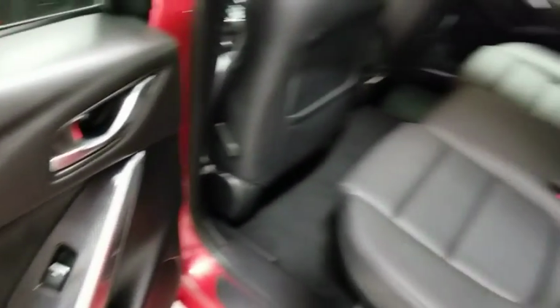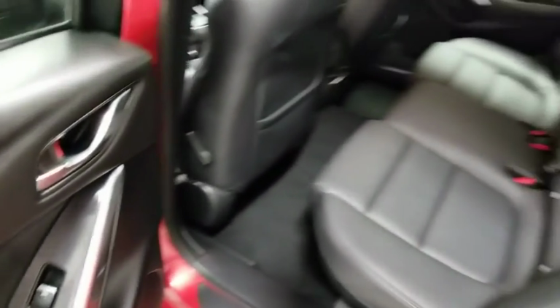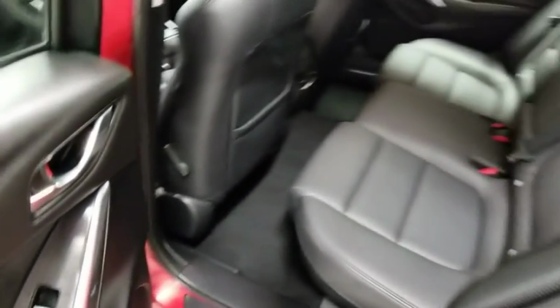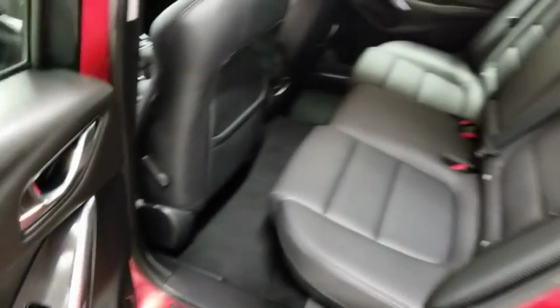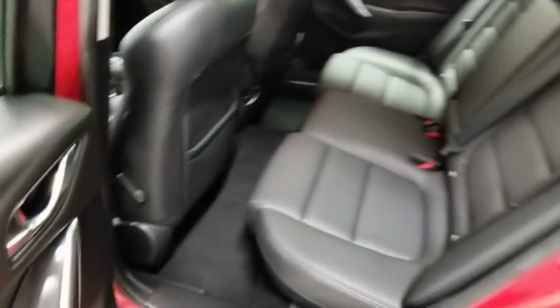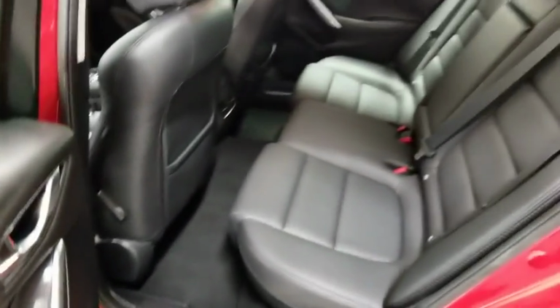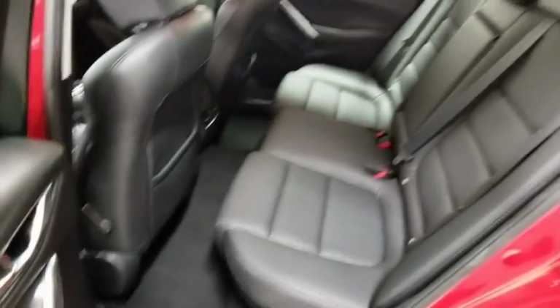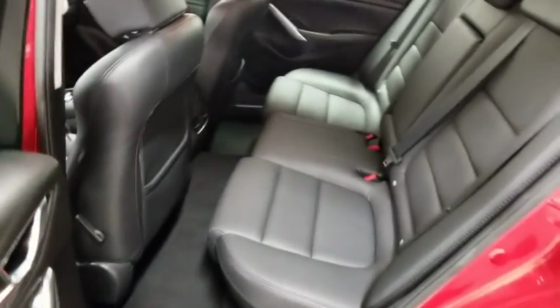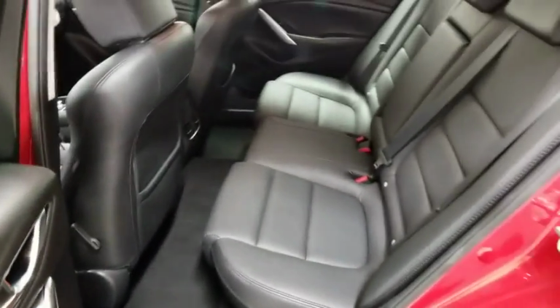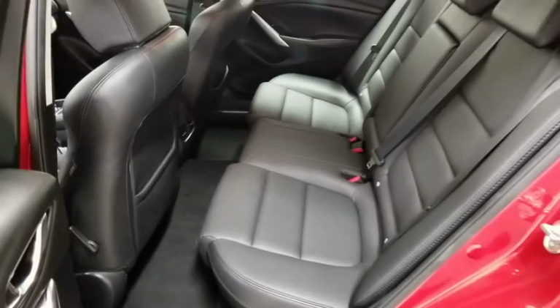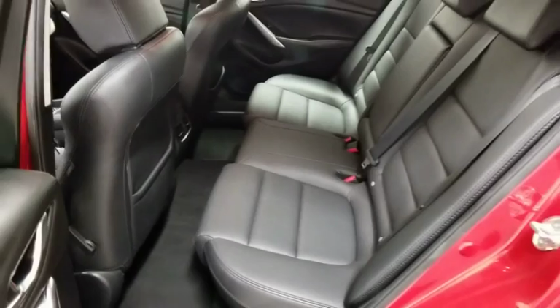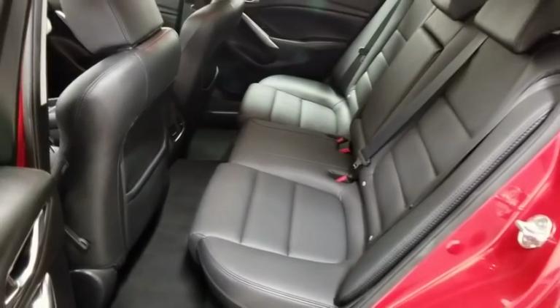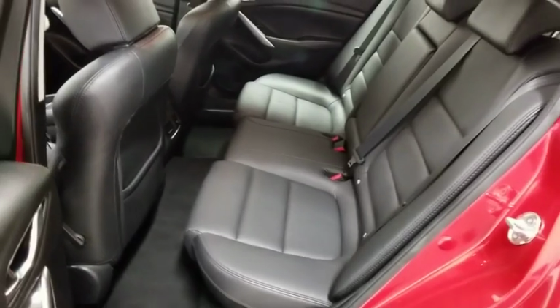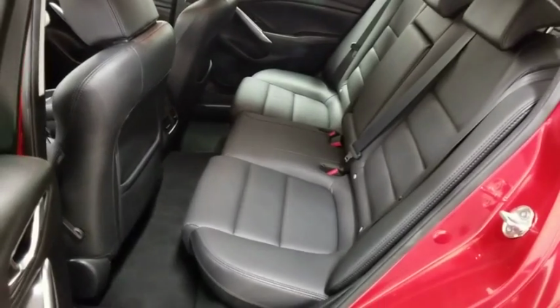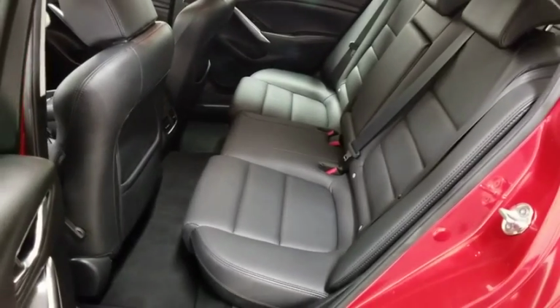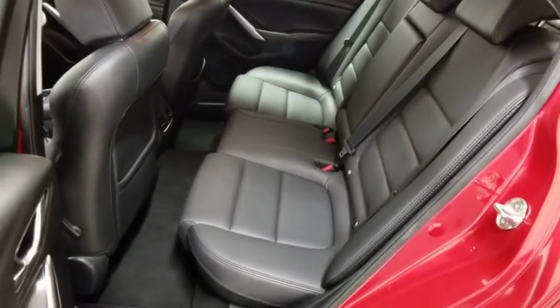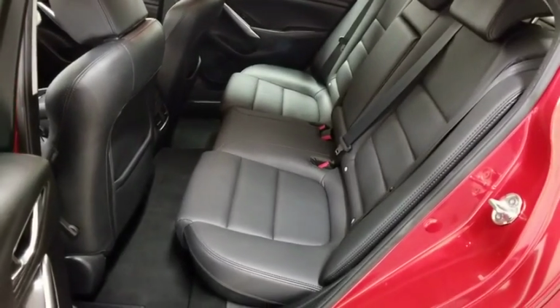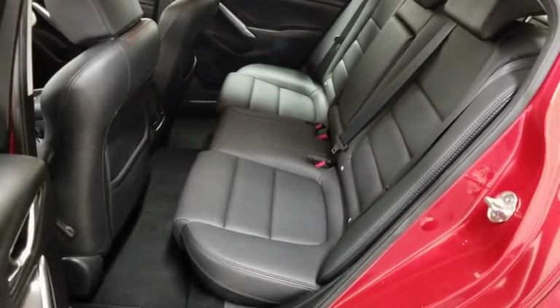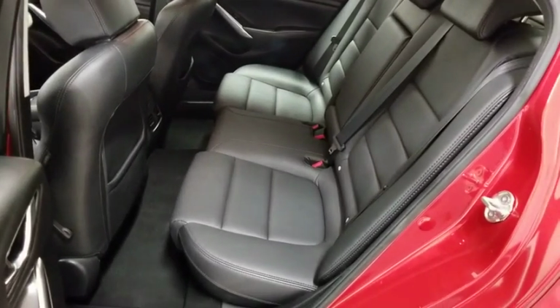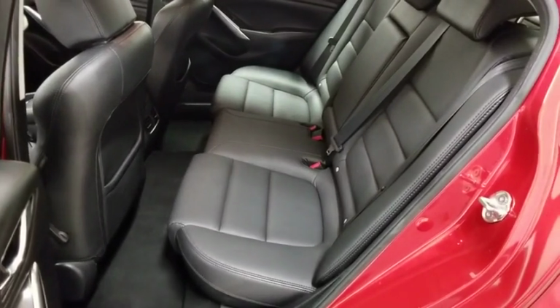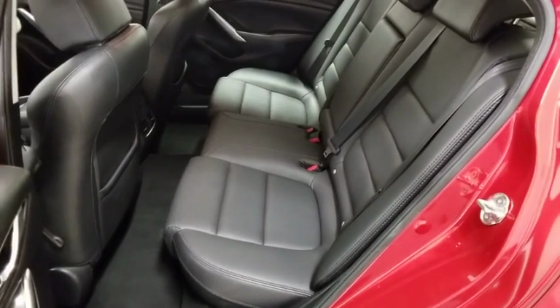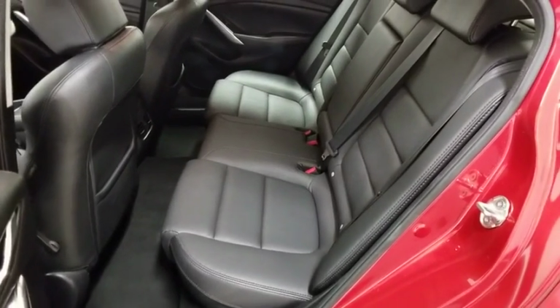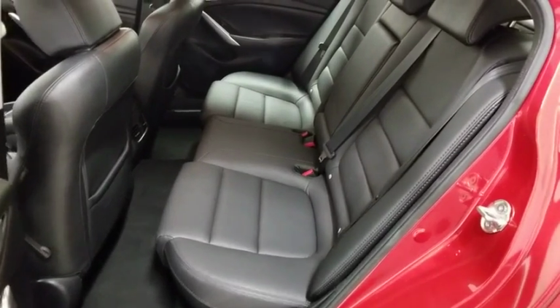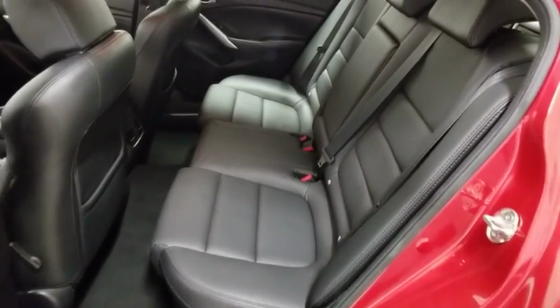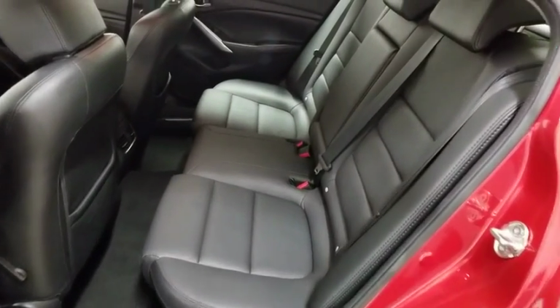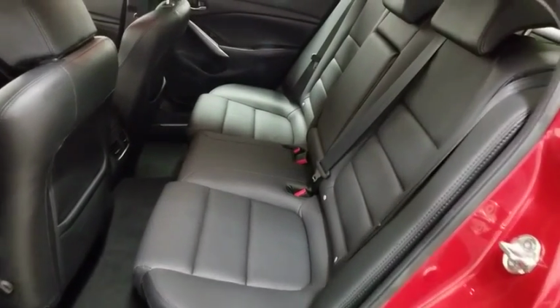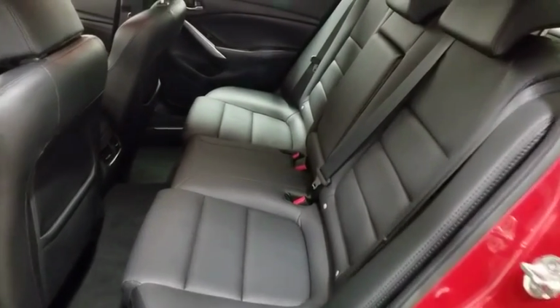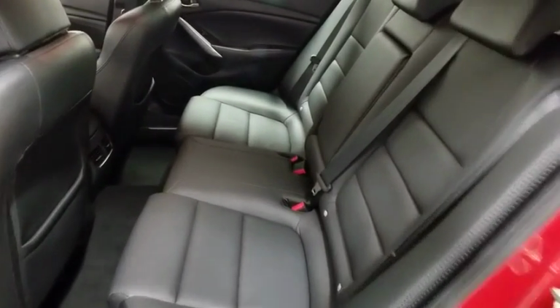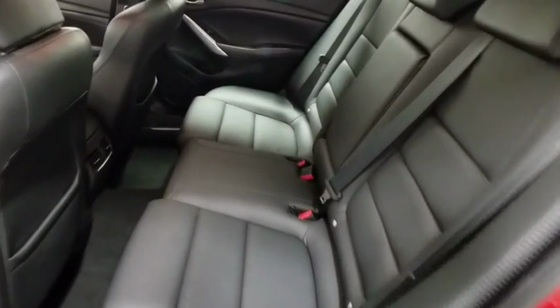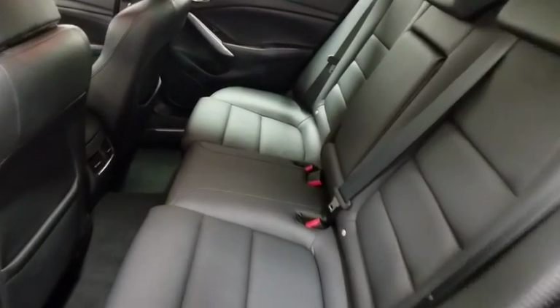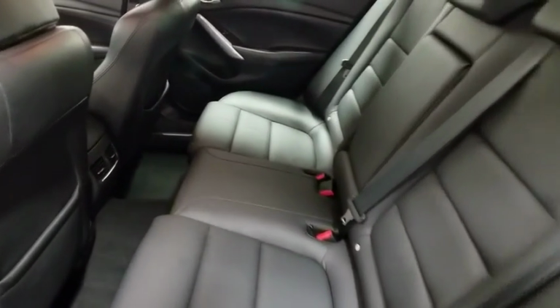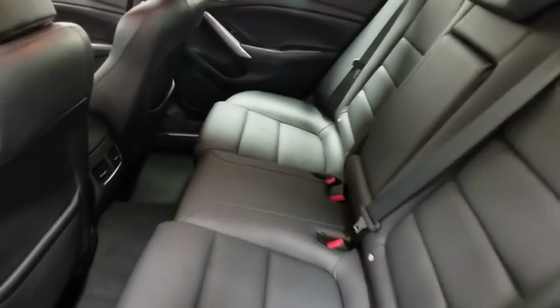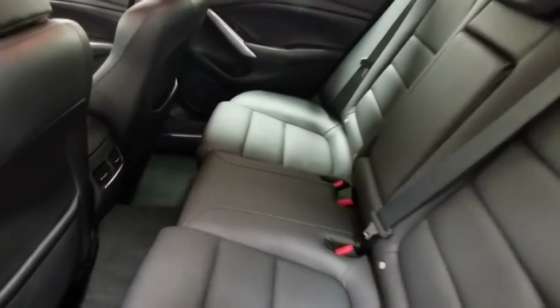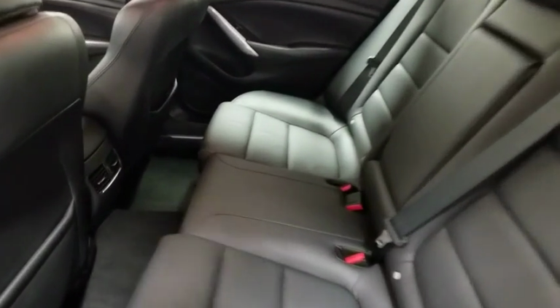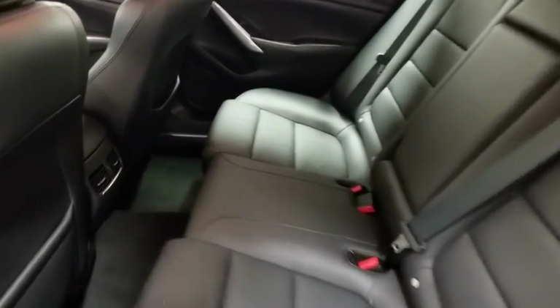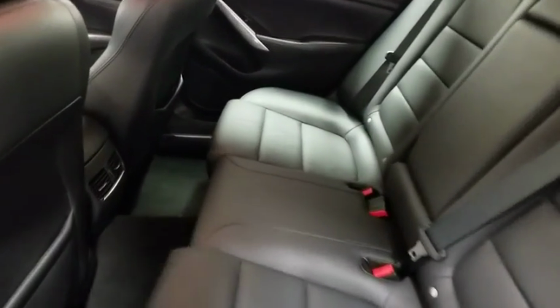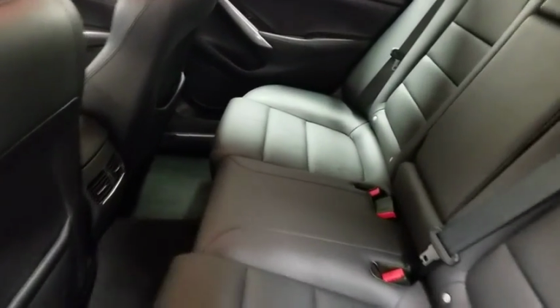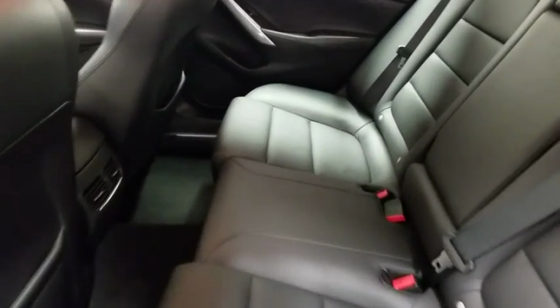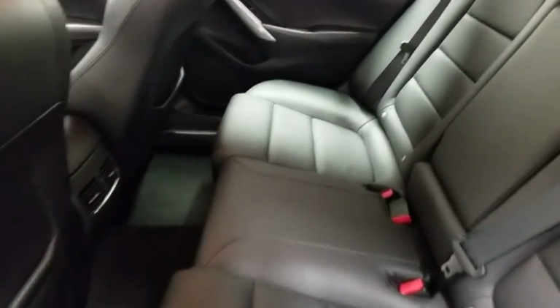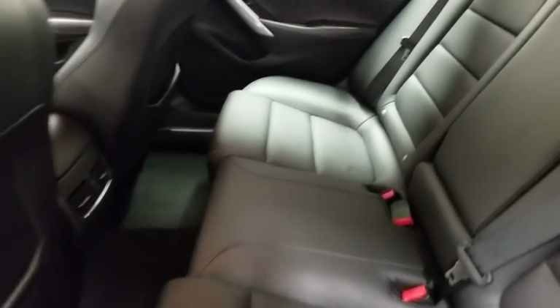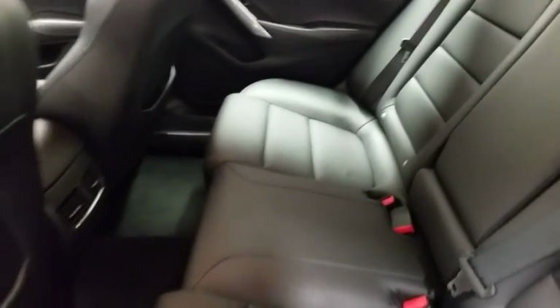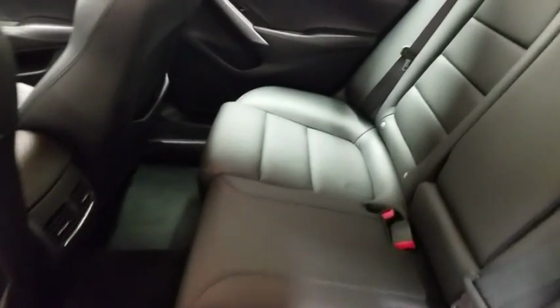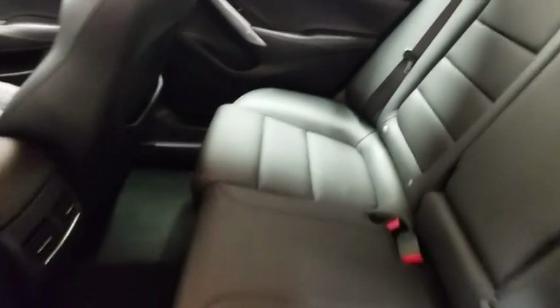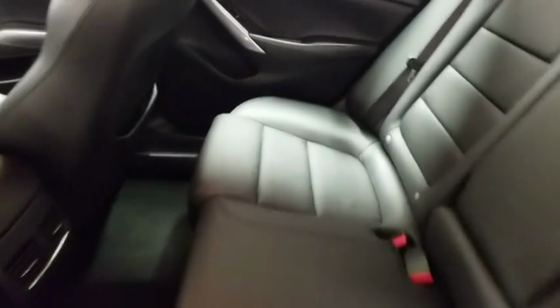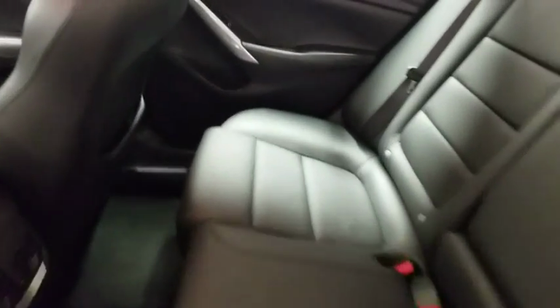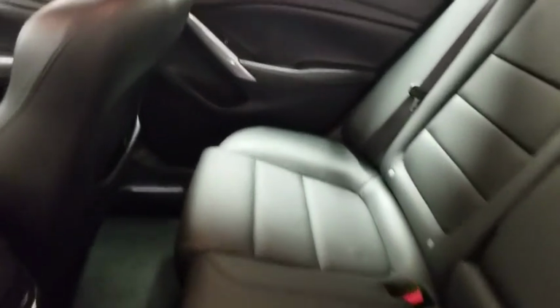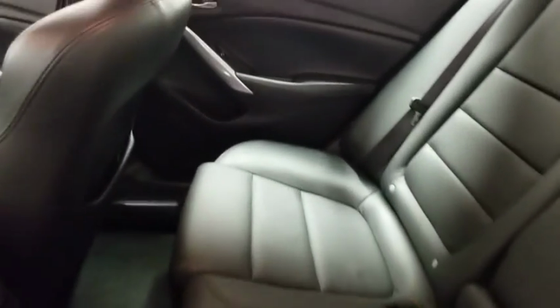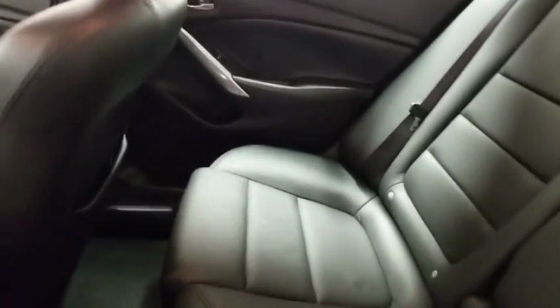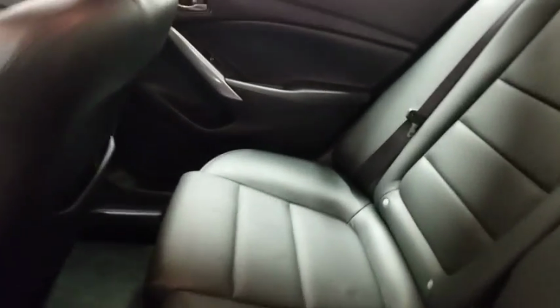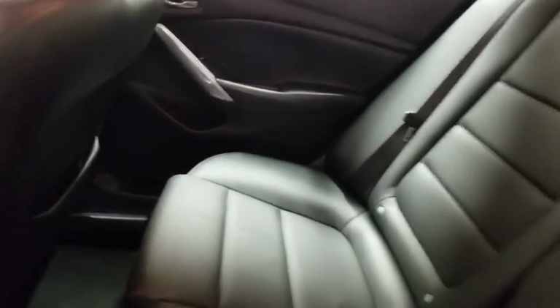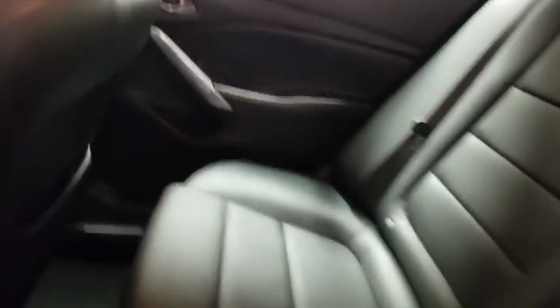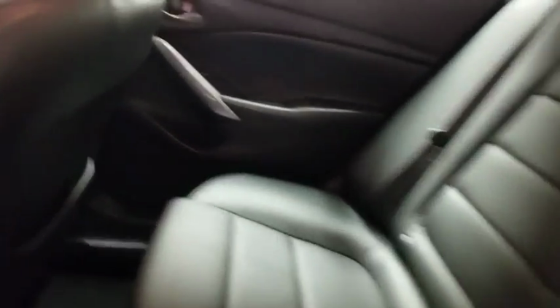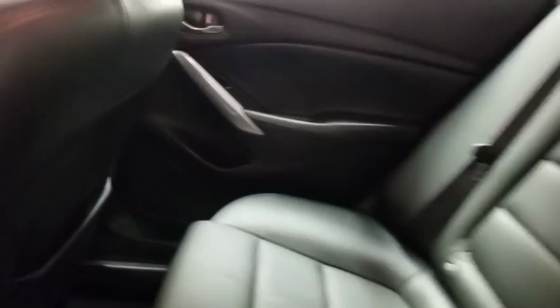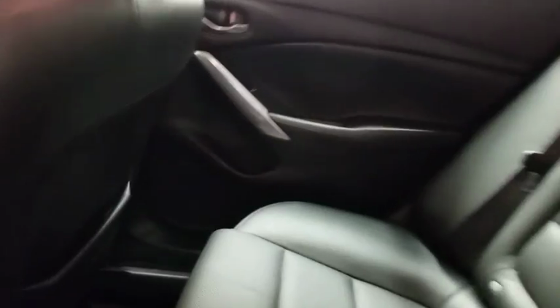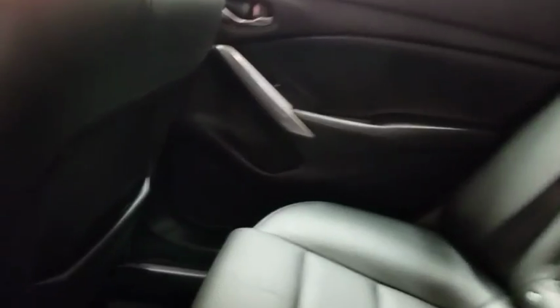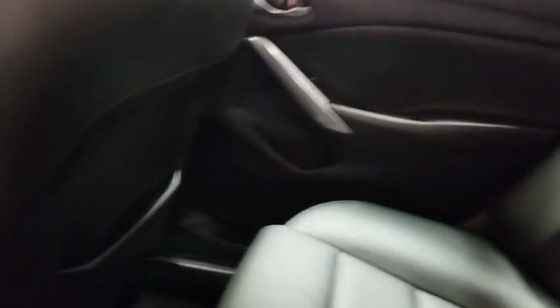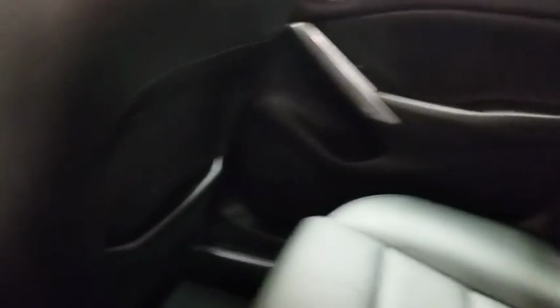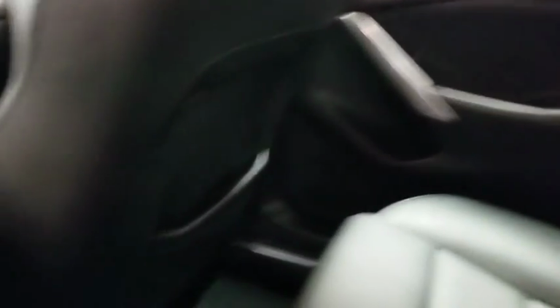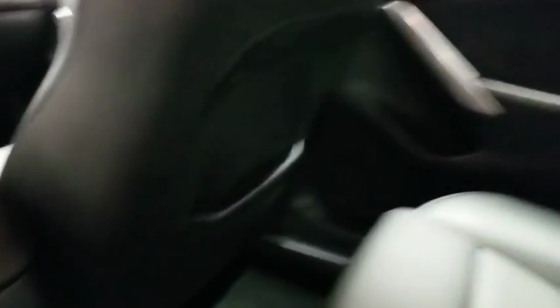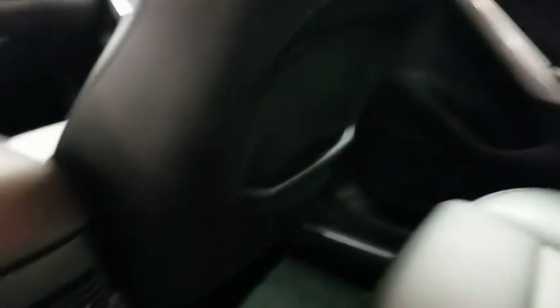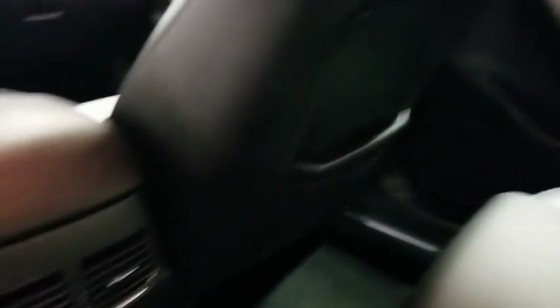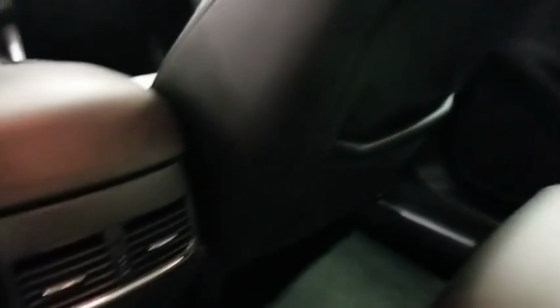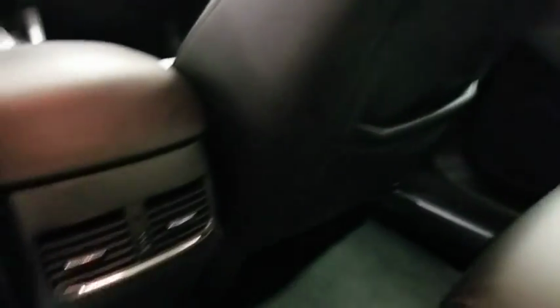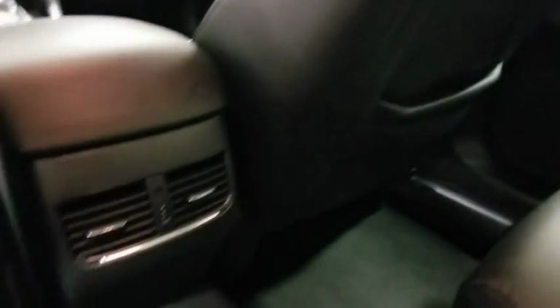heated front seats, remote keyless entry, brake assist, panic alarm, overhead console, tachometer, driver vanity mirror.